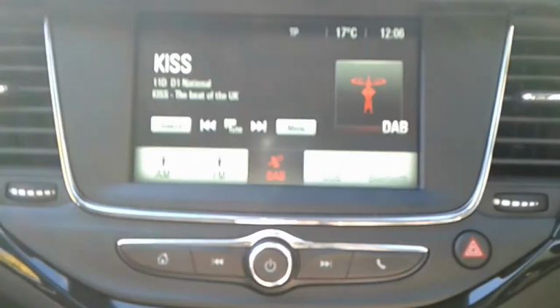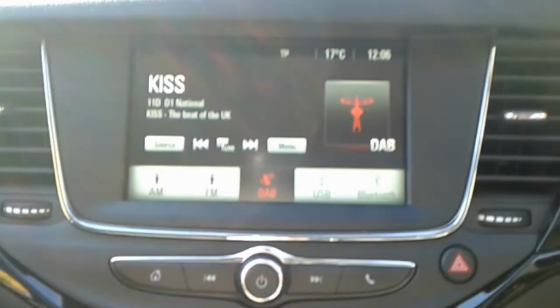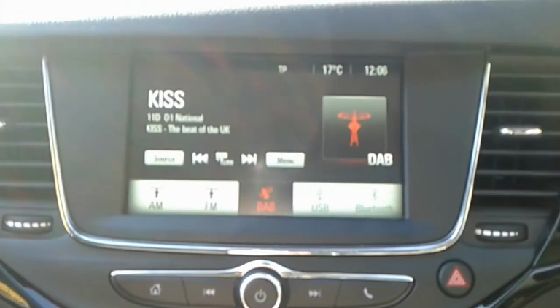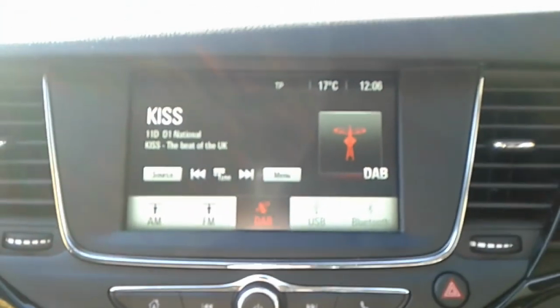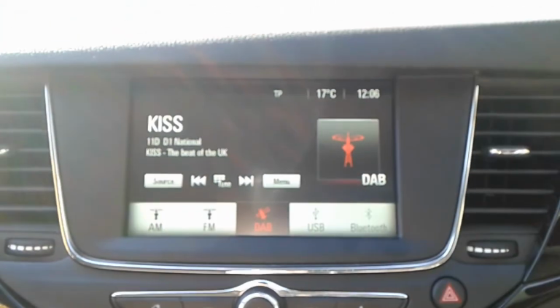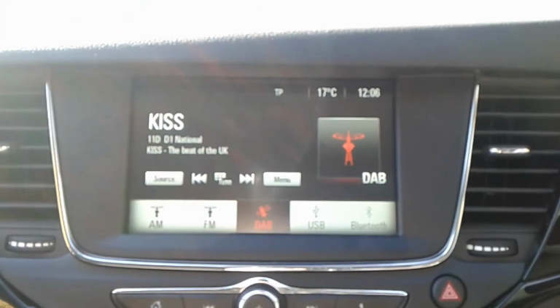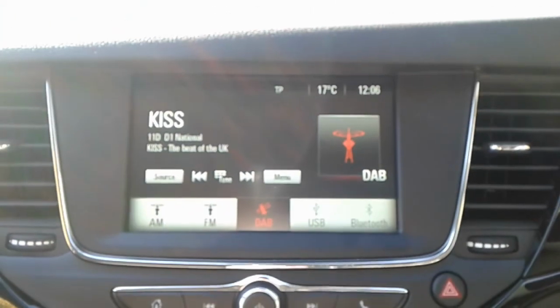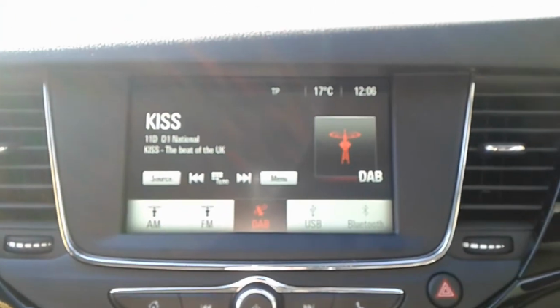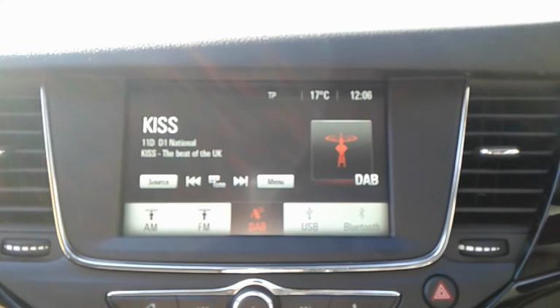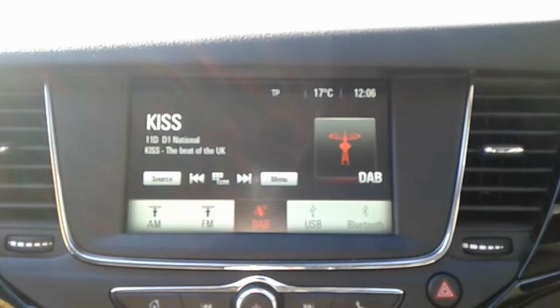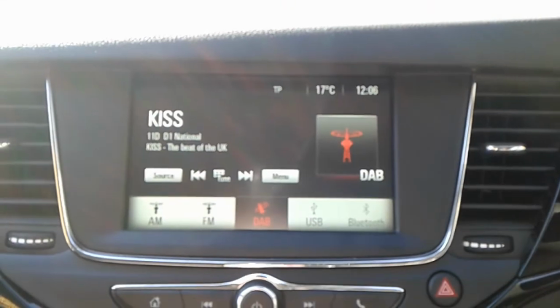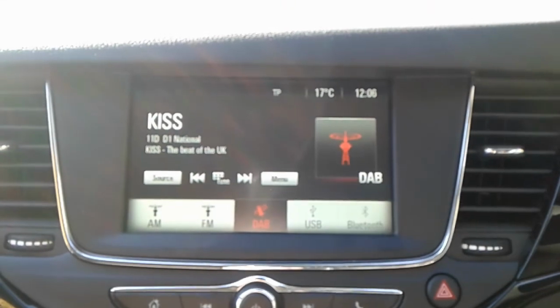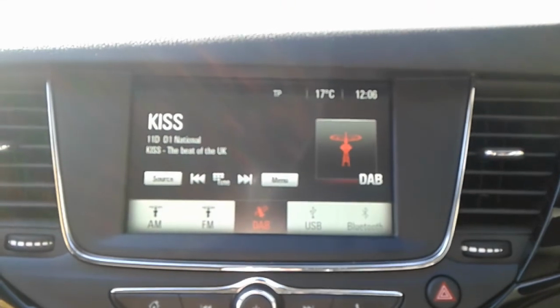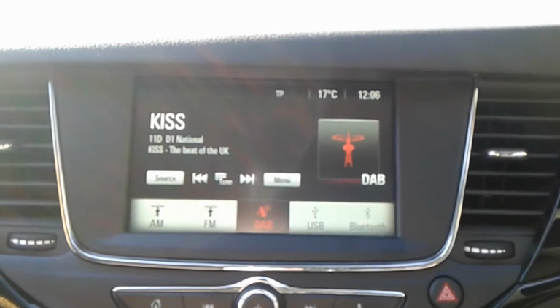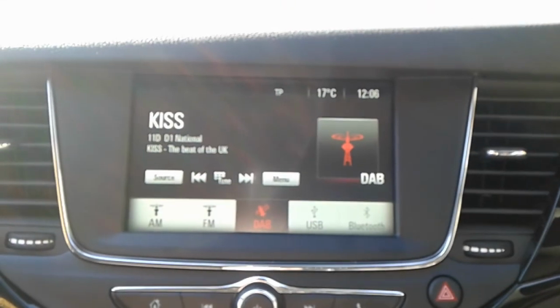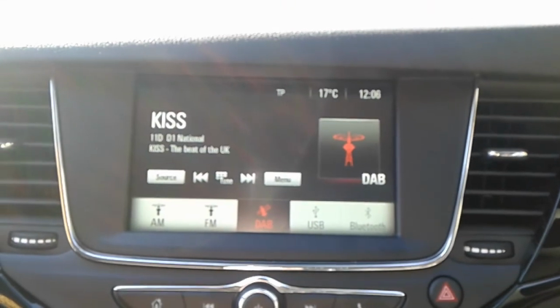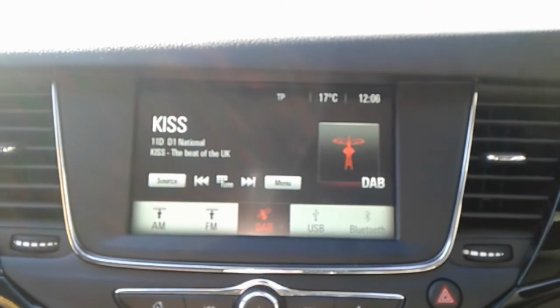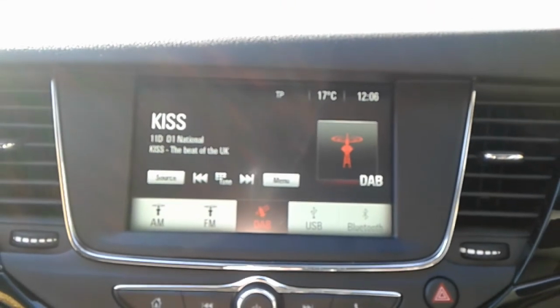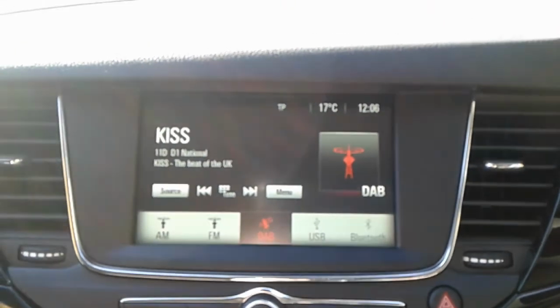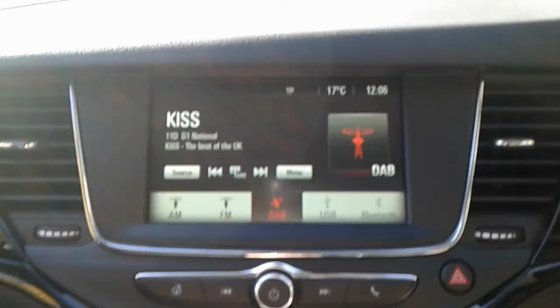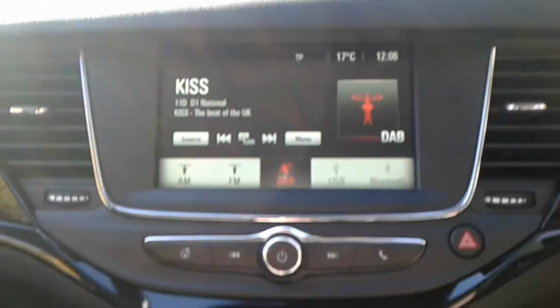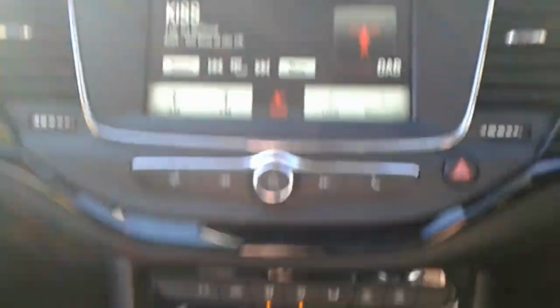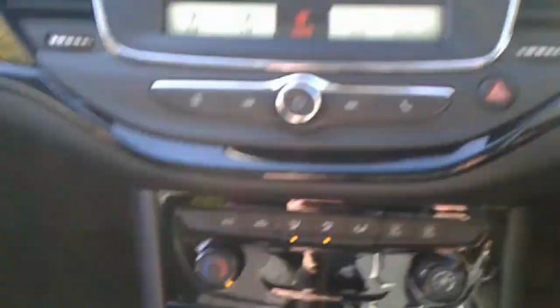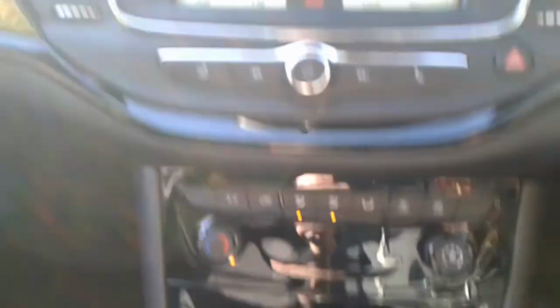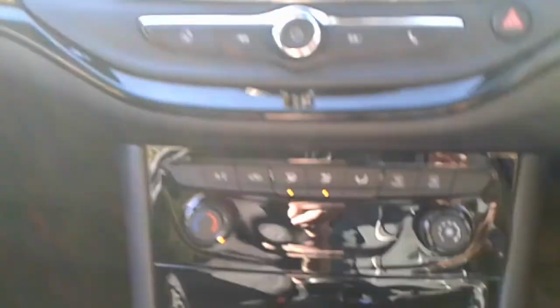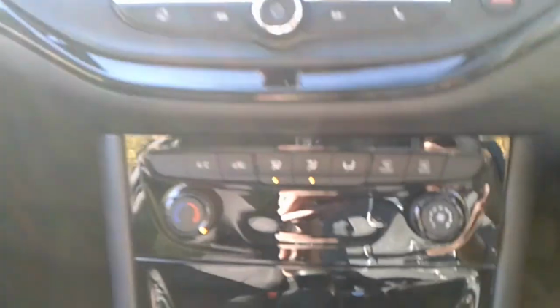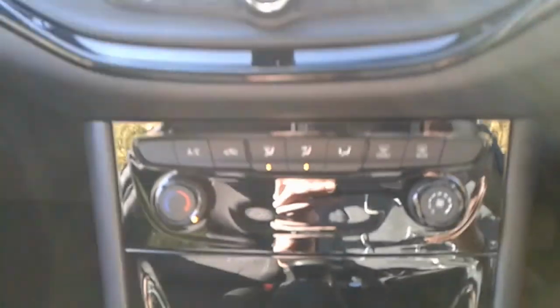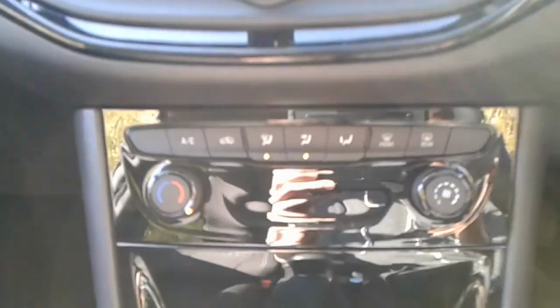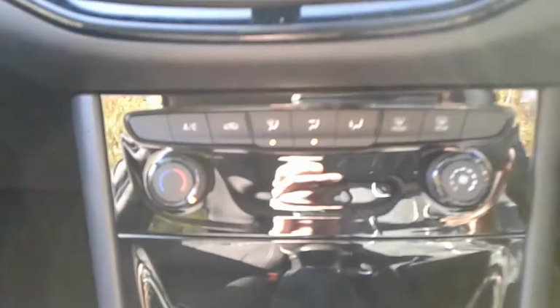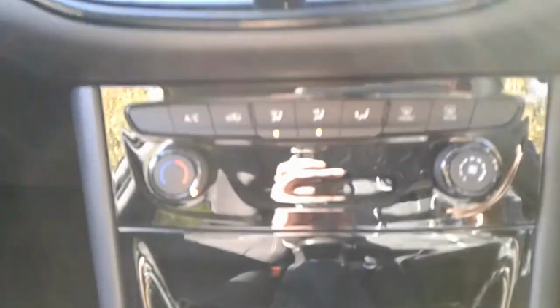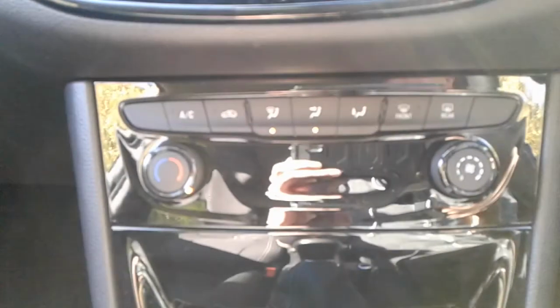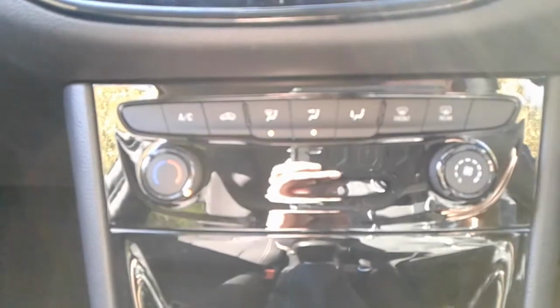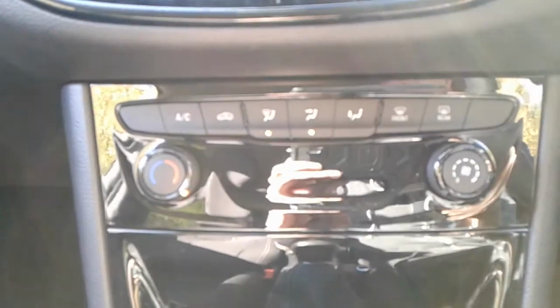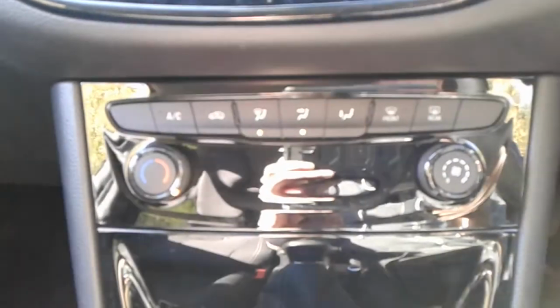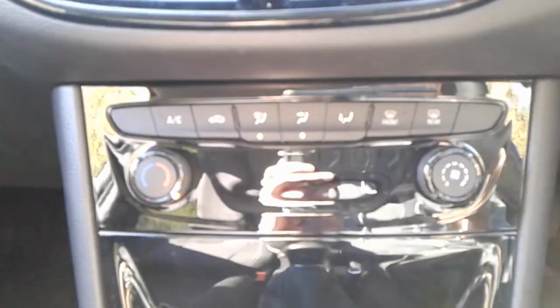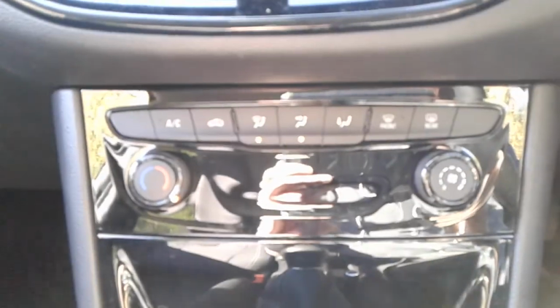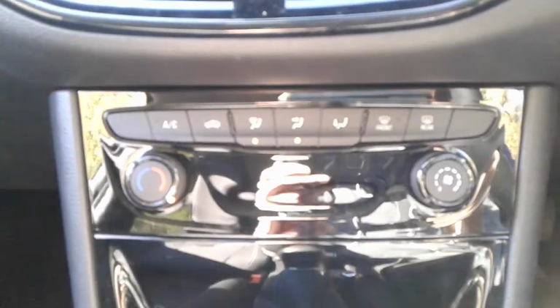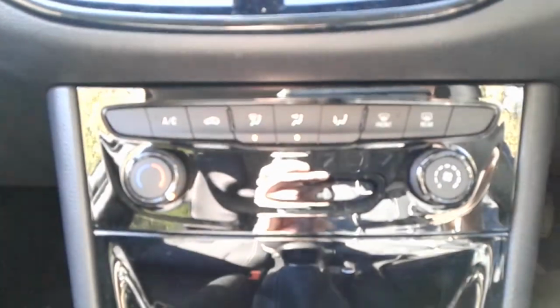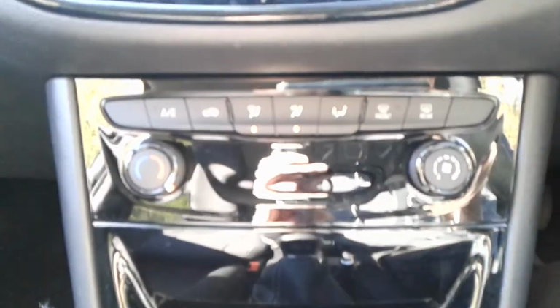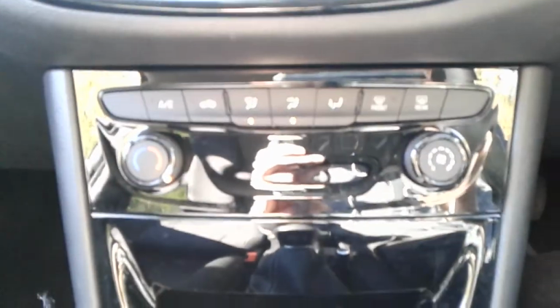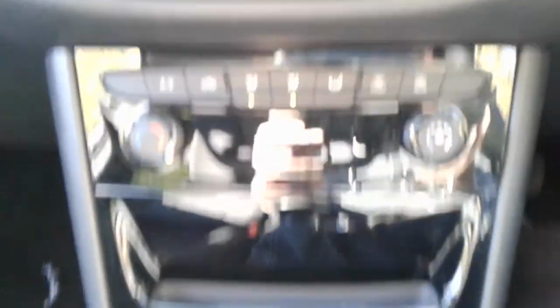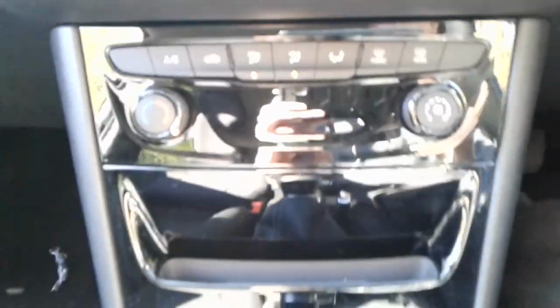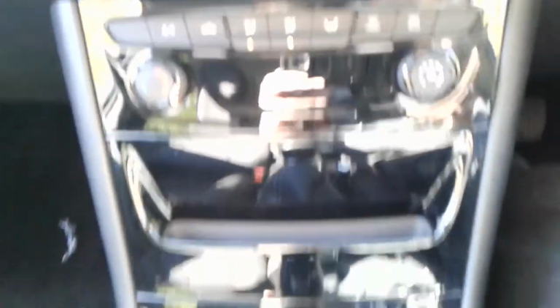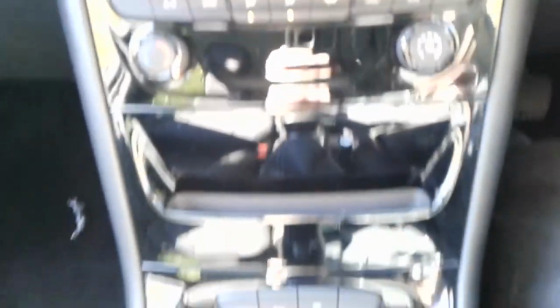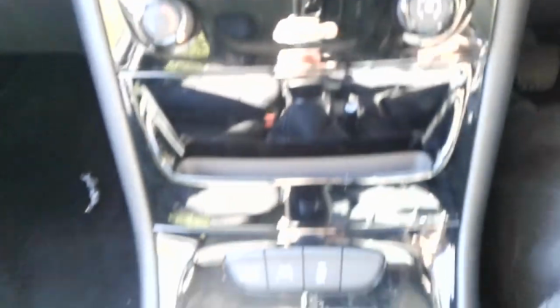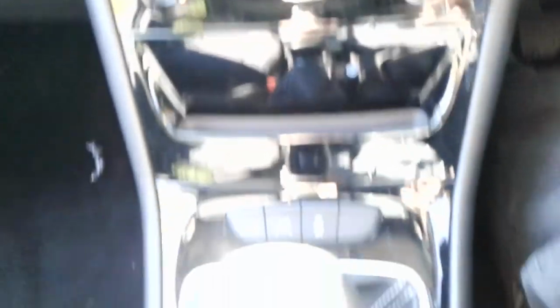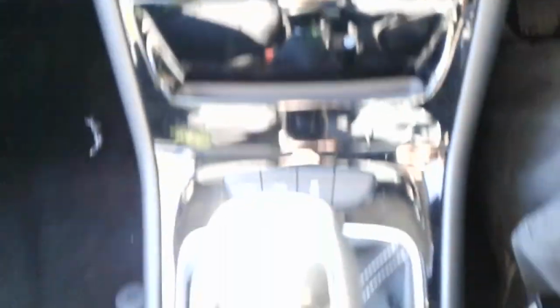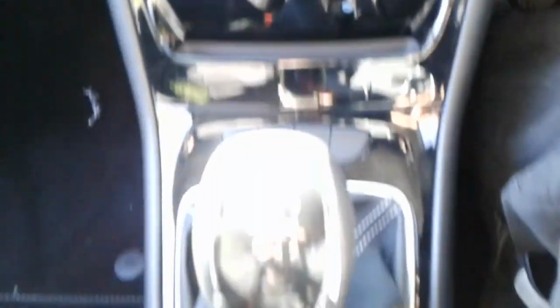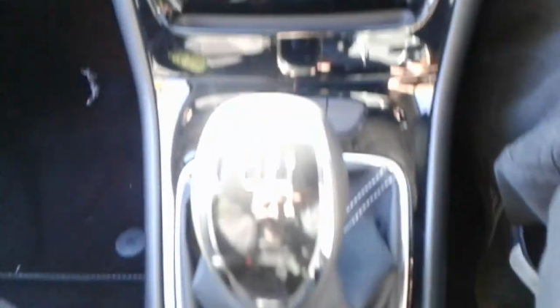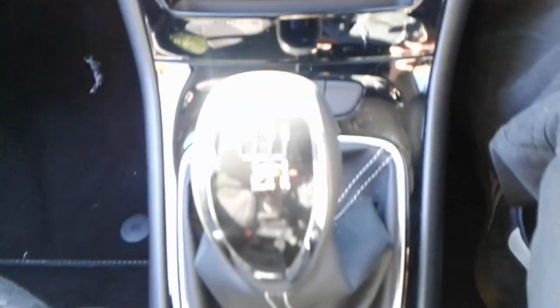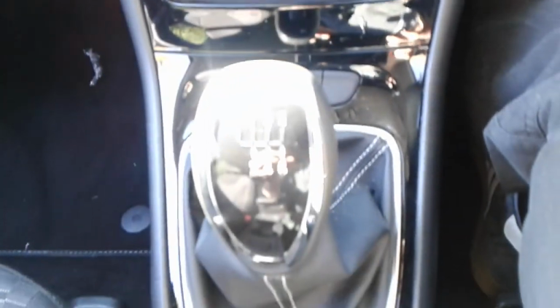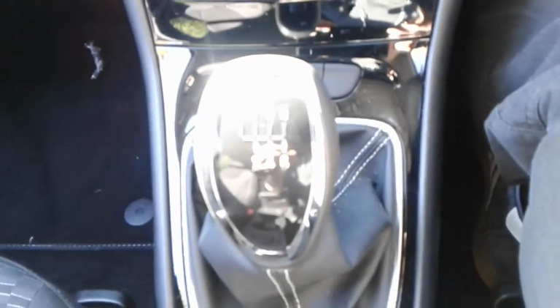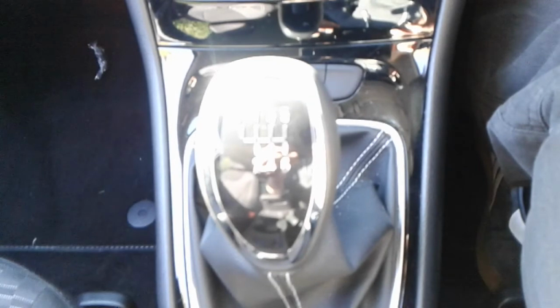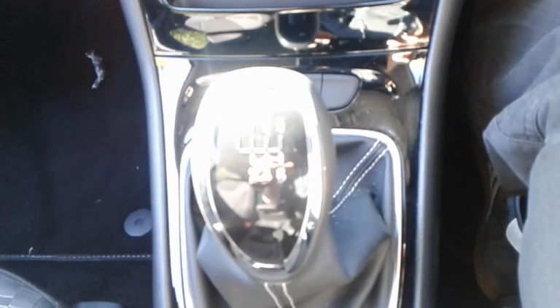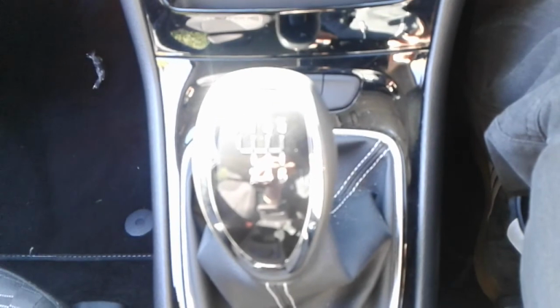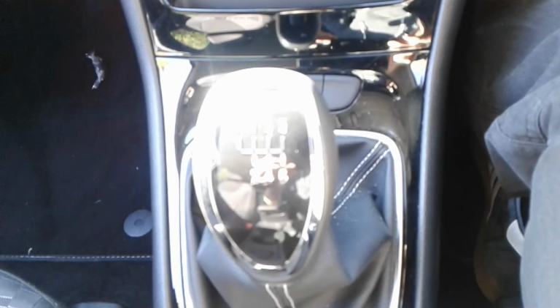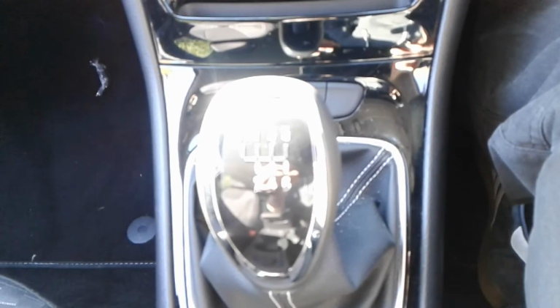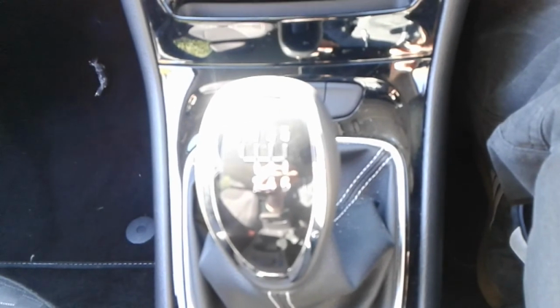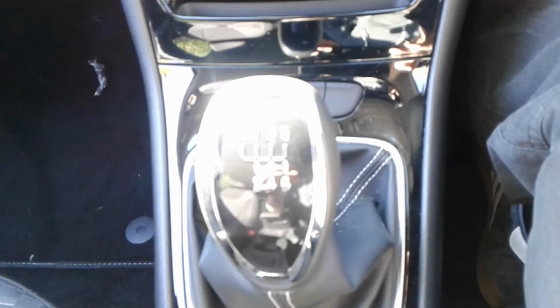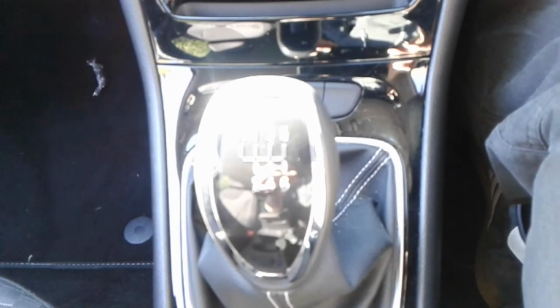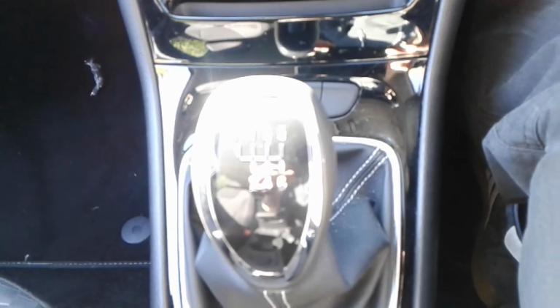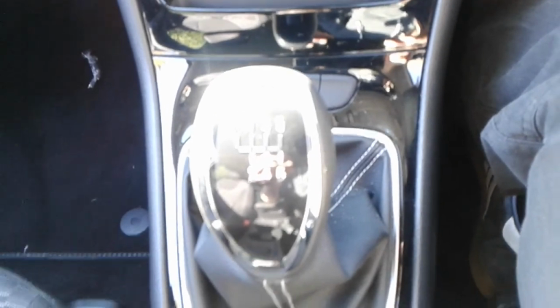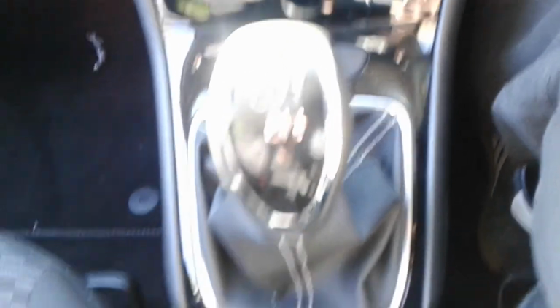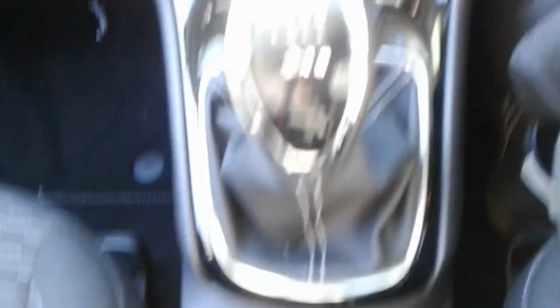FM, AM and DAB radio. Air conditioning and a heated rear screen. 6 speed manual gearbox.